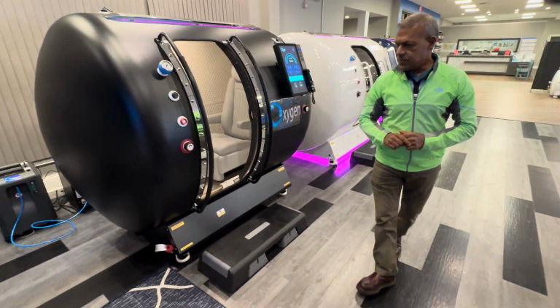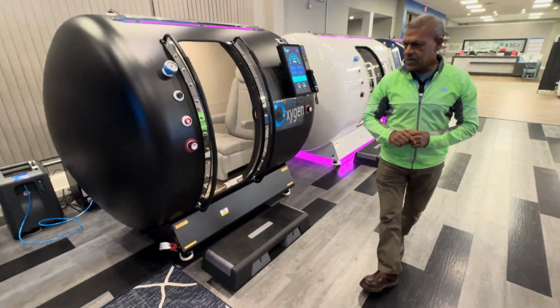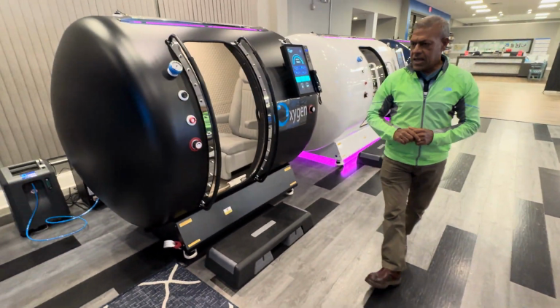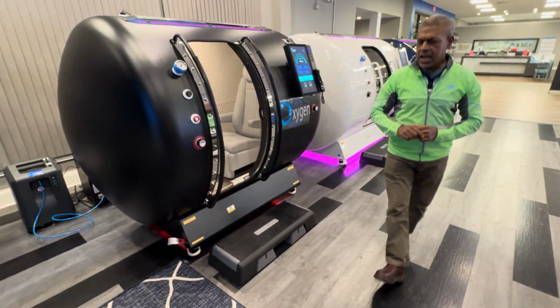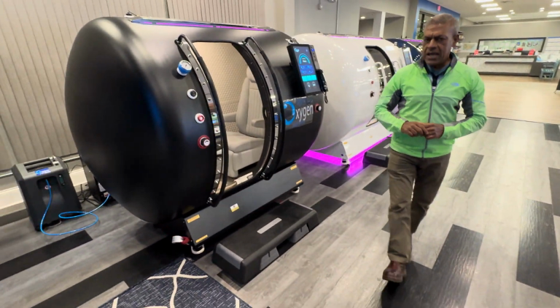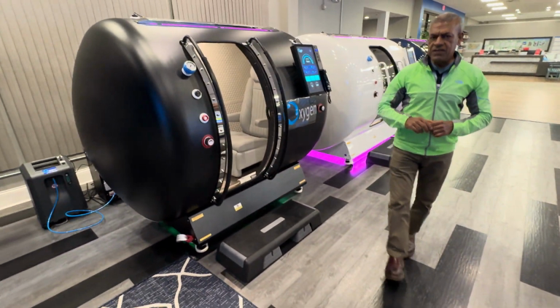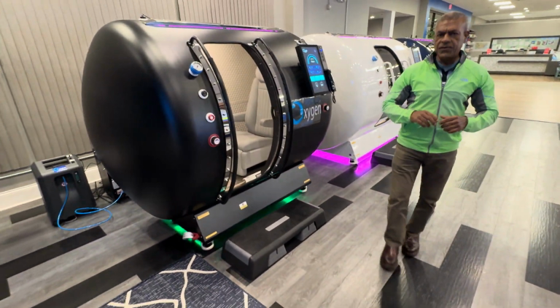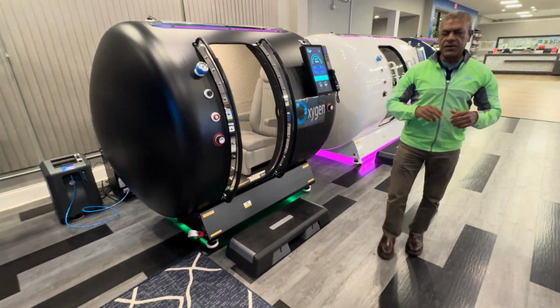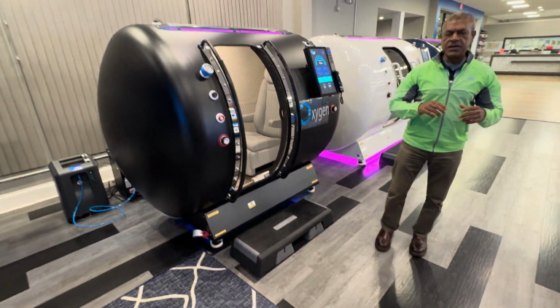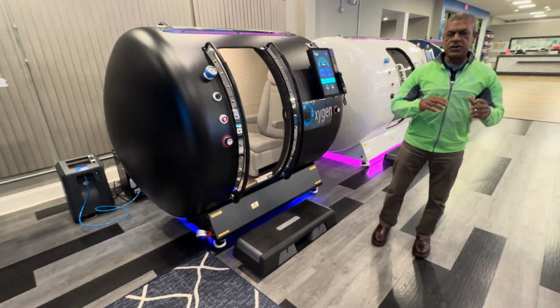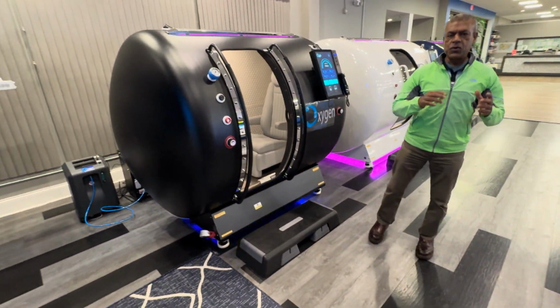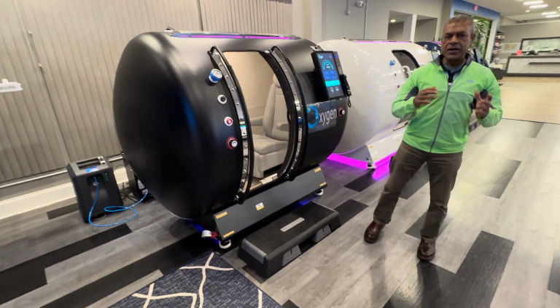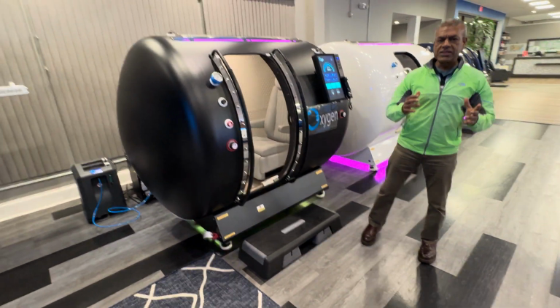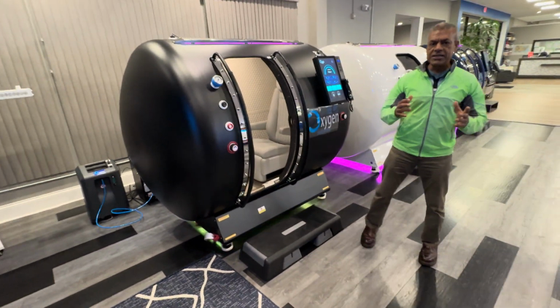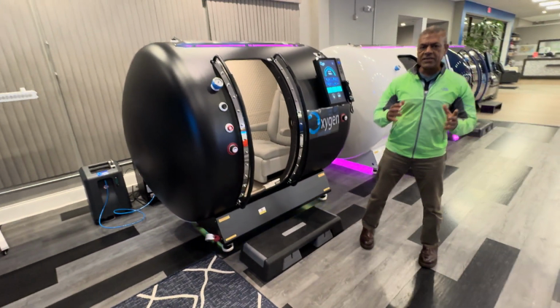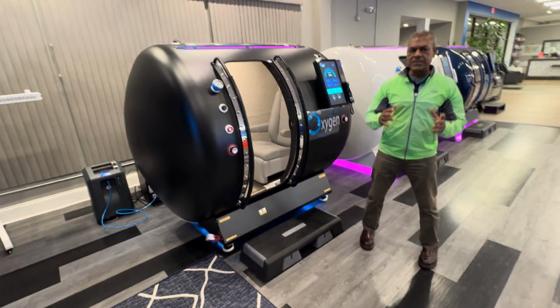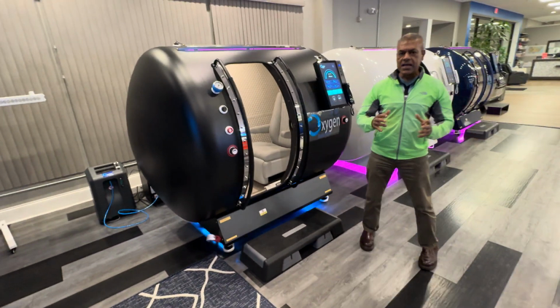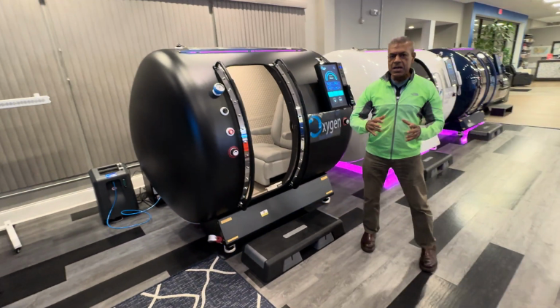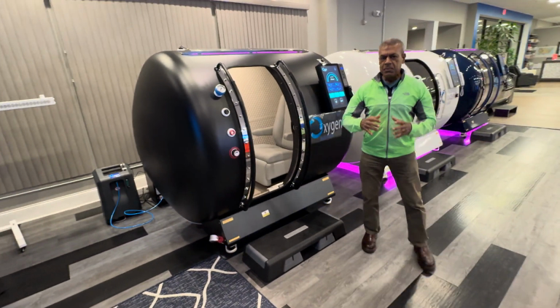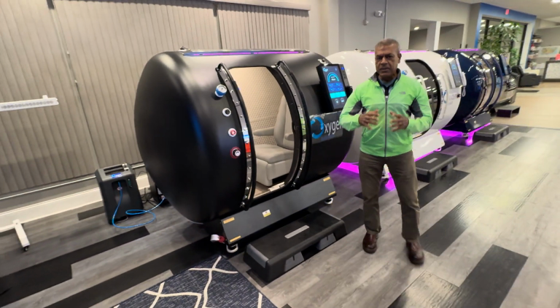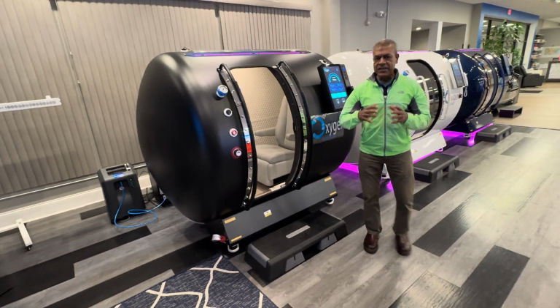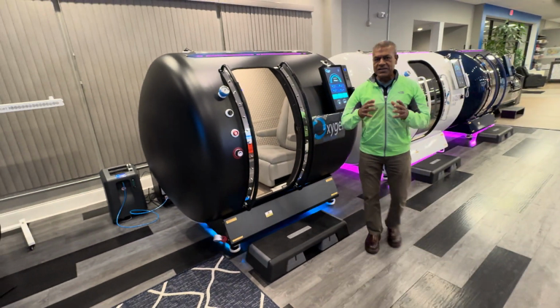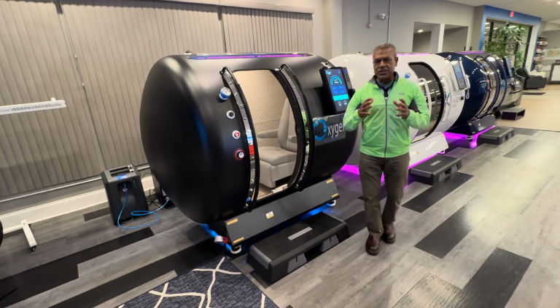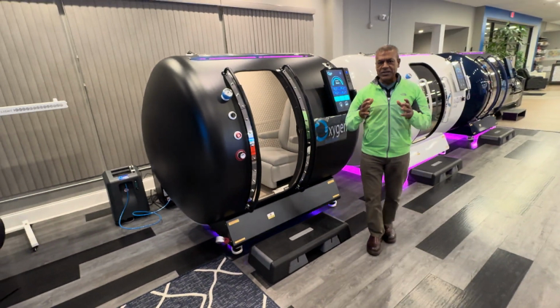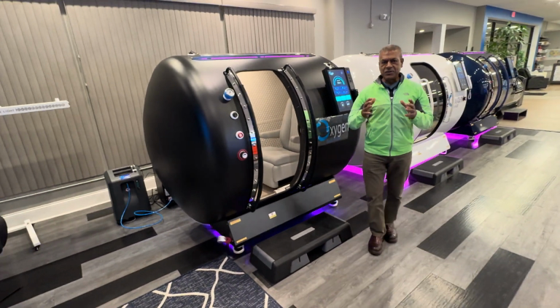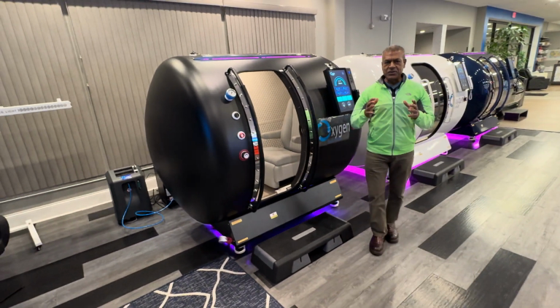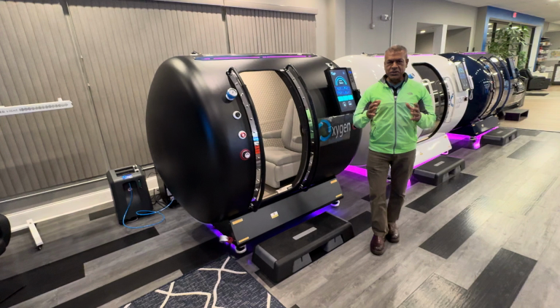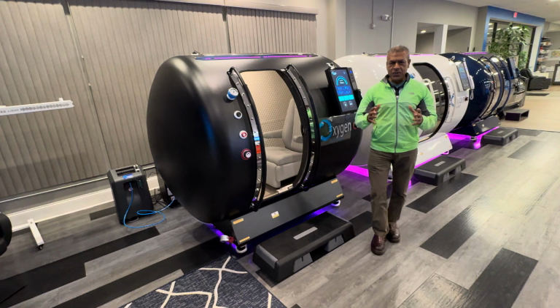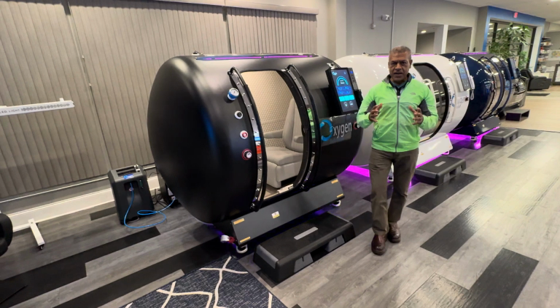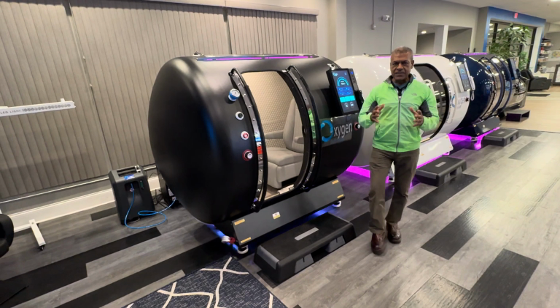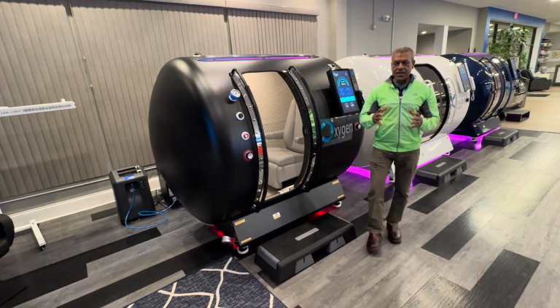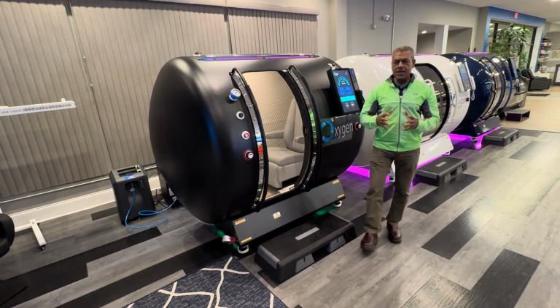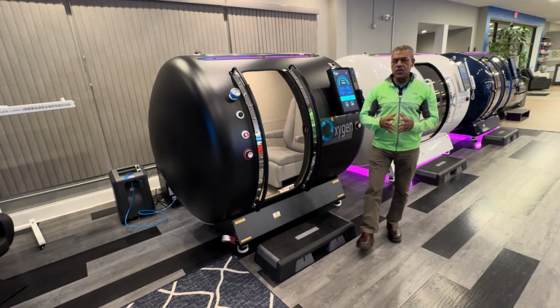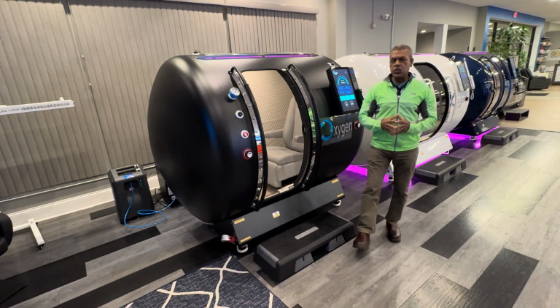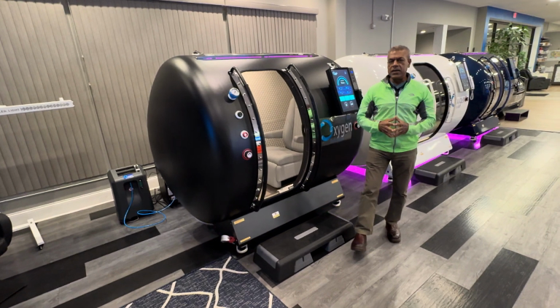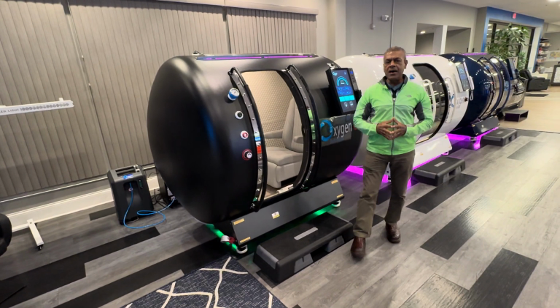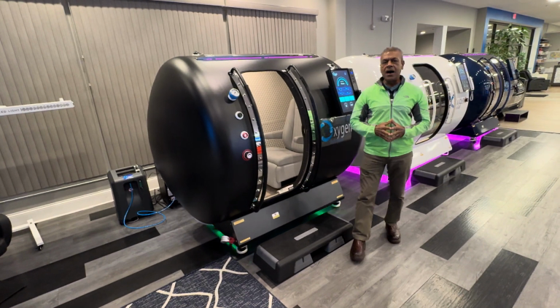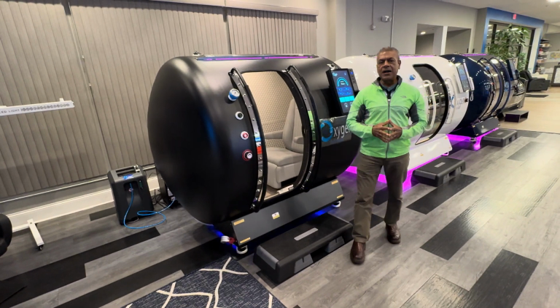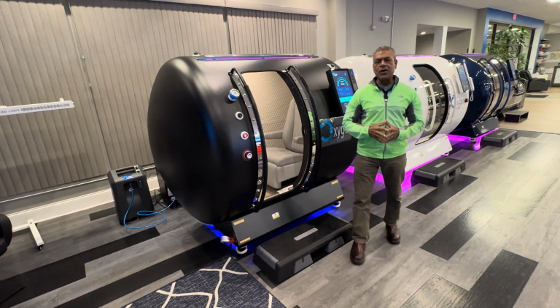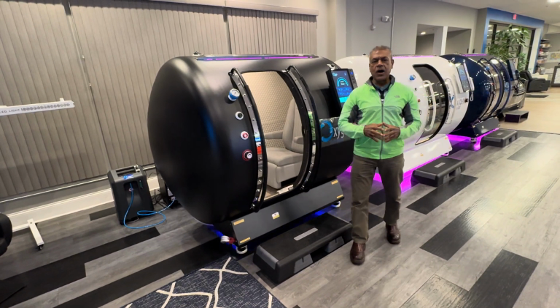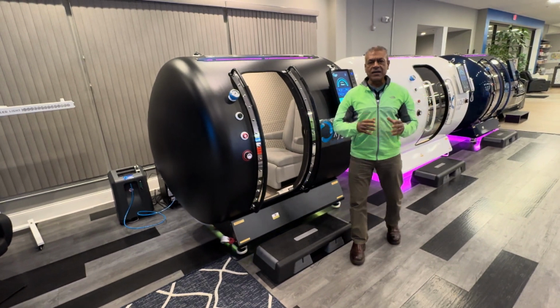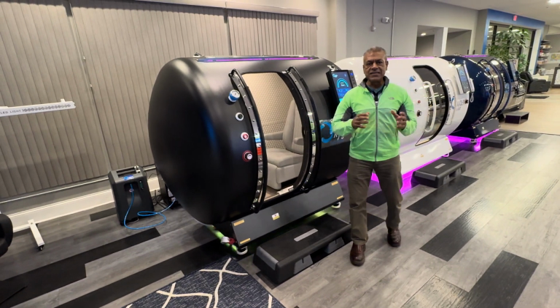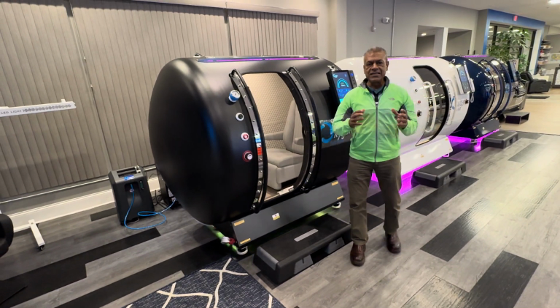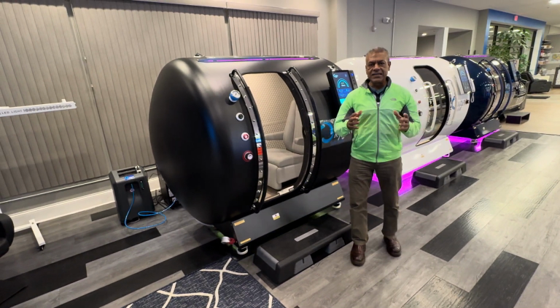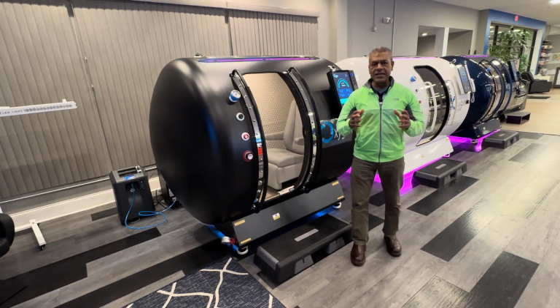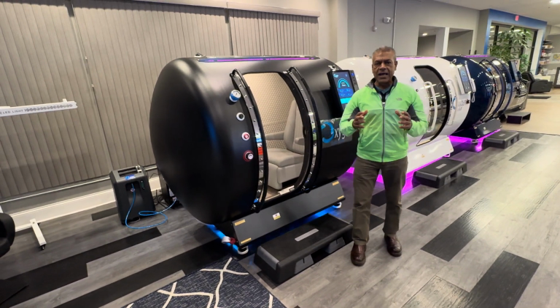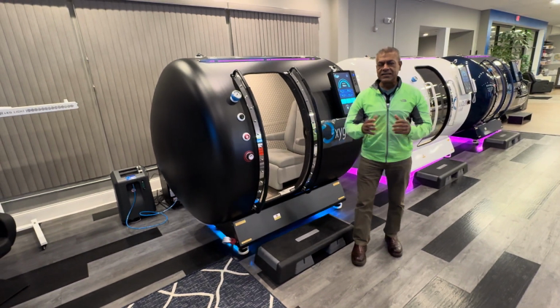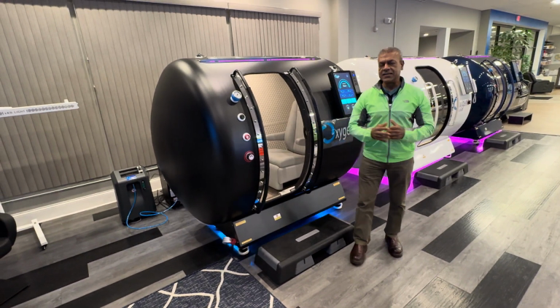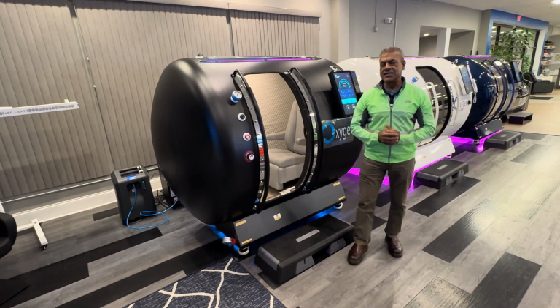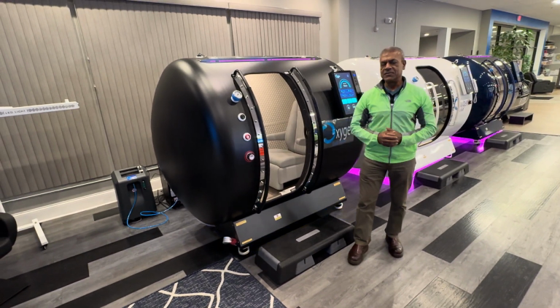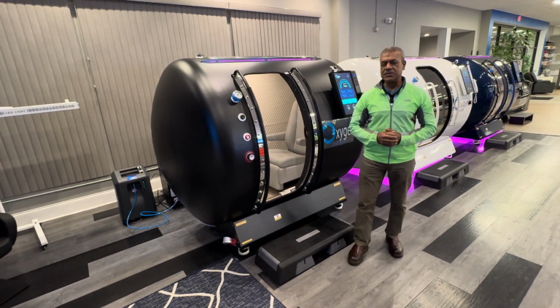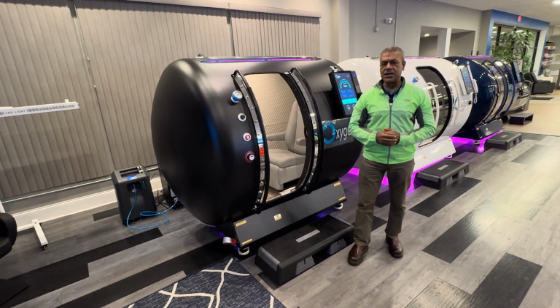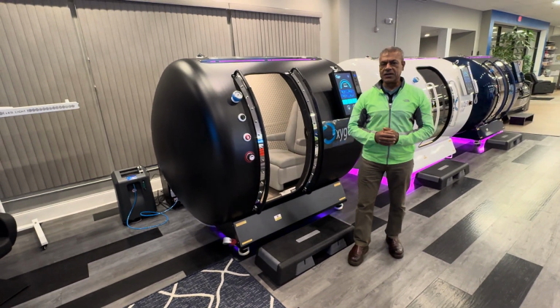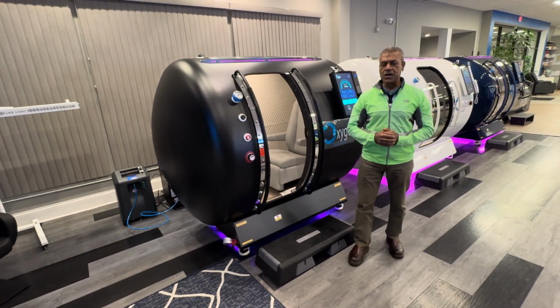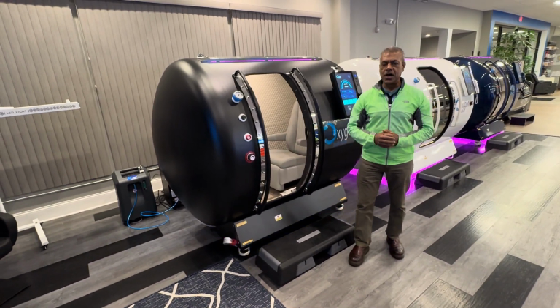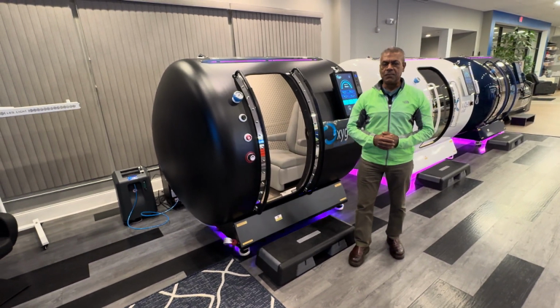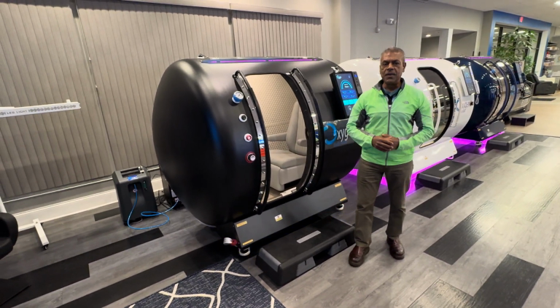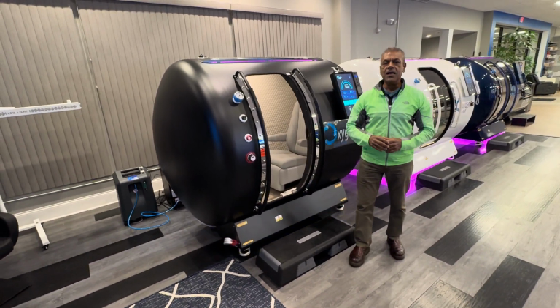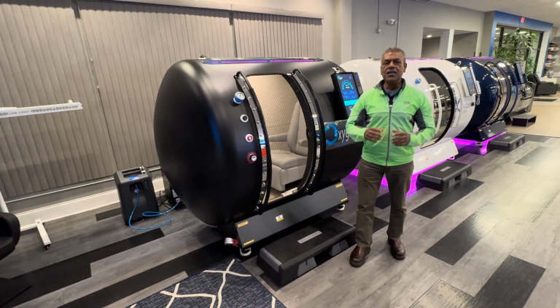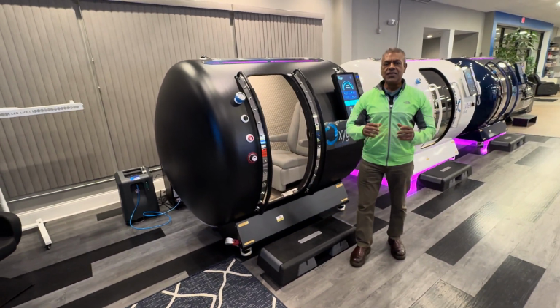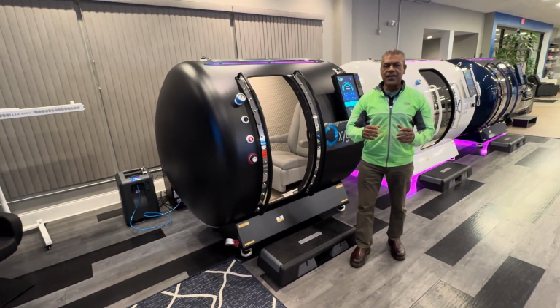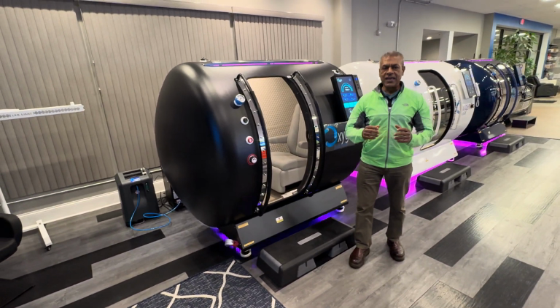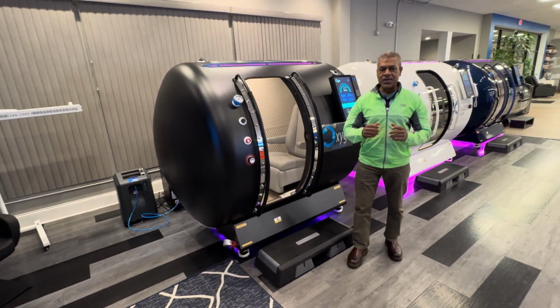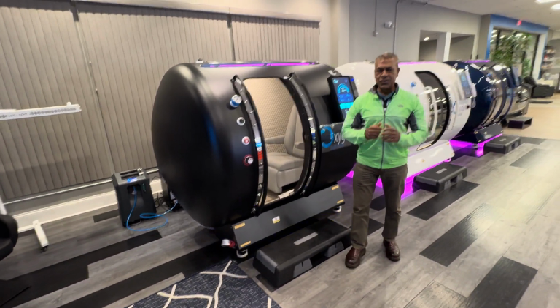For any further questions, please reach out to us. We are oxygenhealthsystems.com. Thank you.